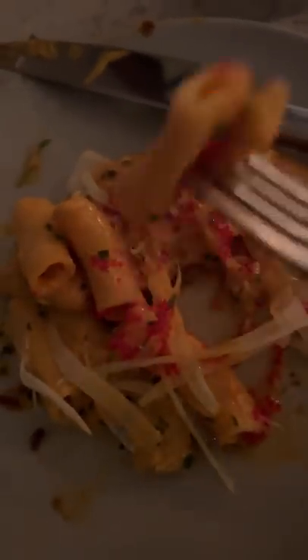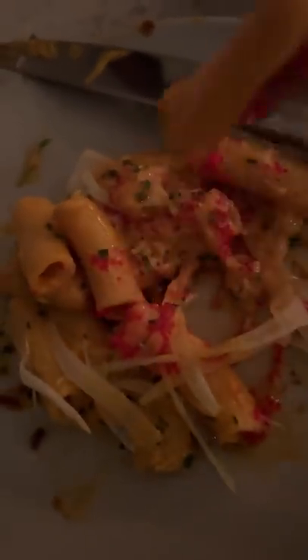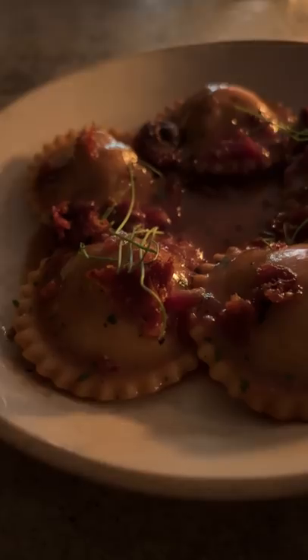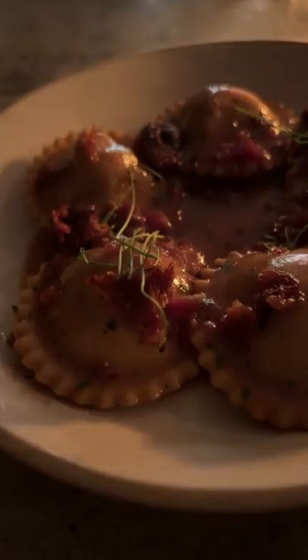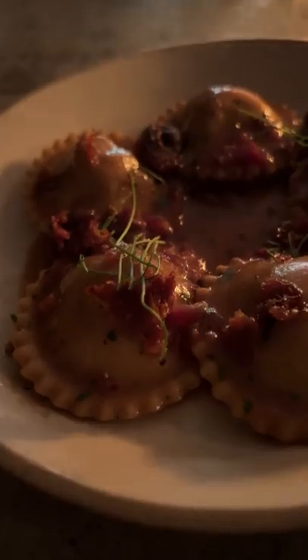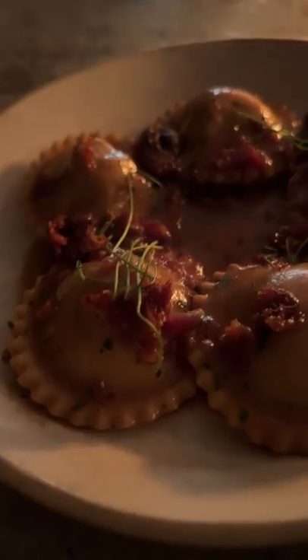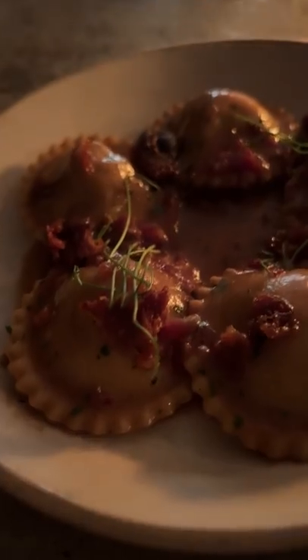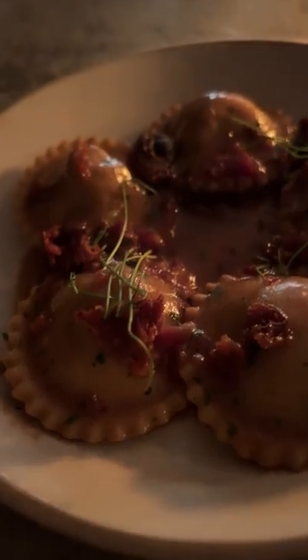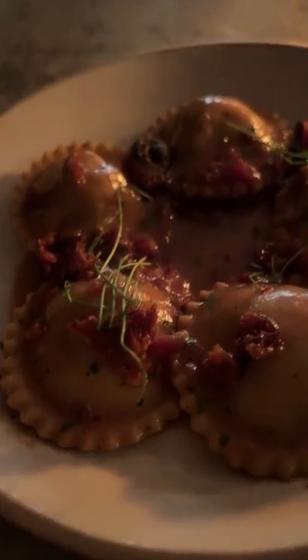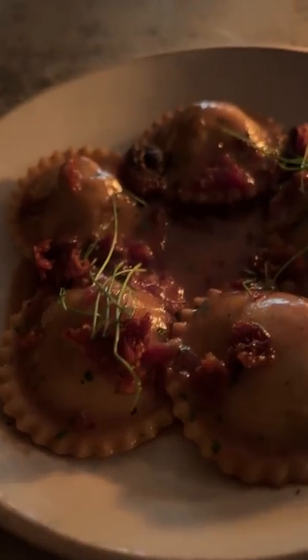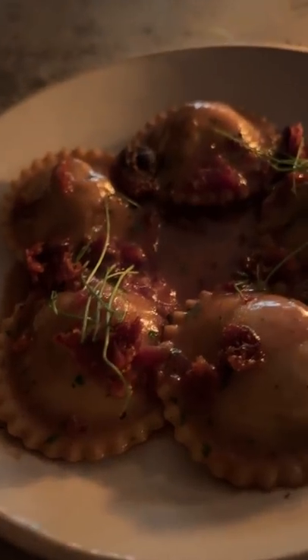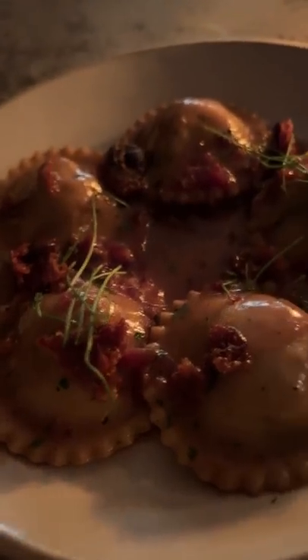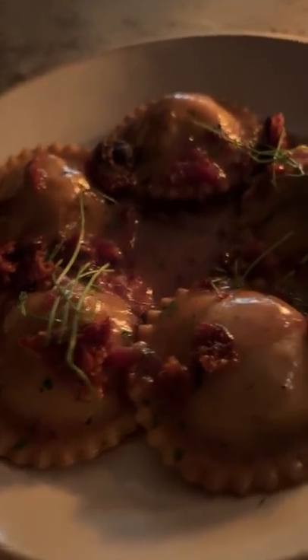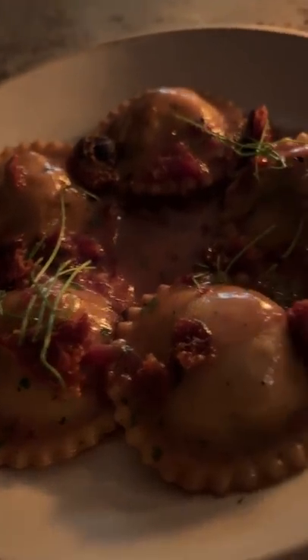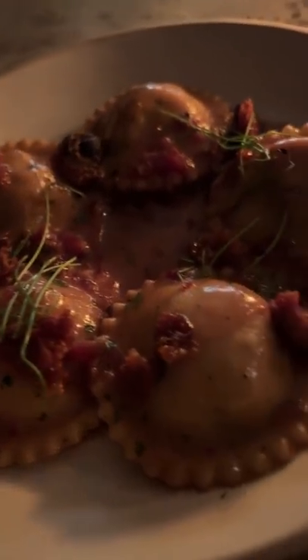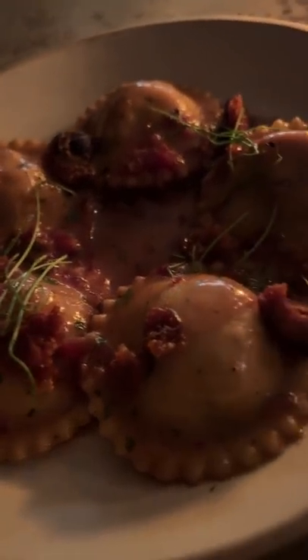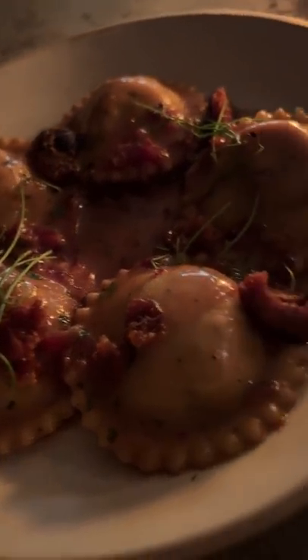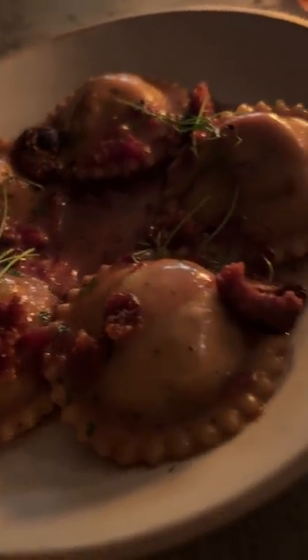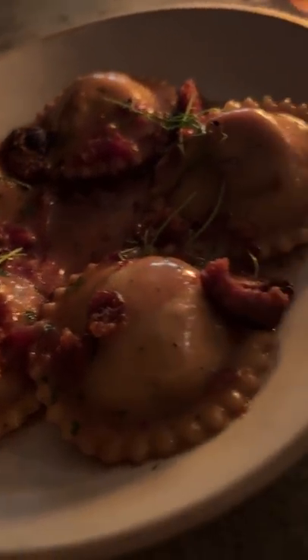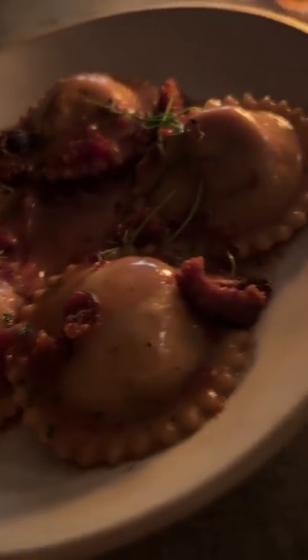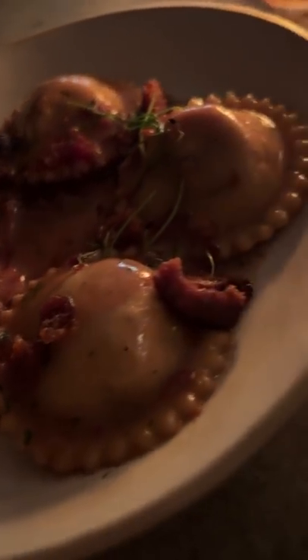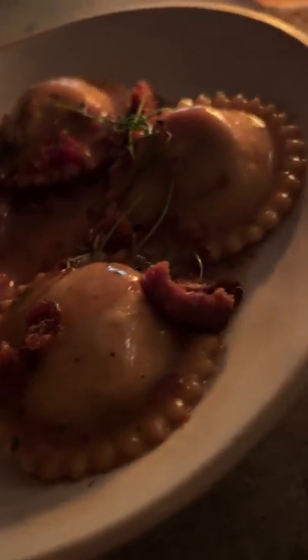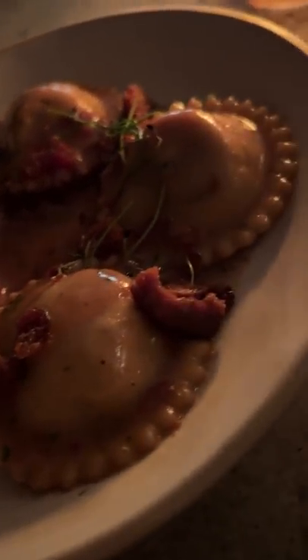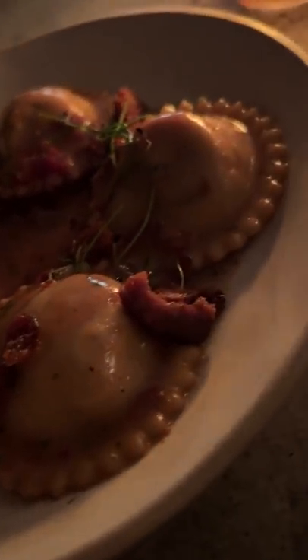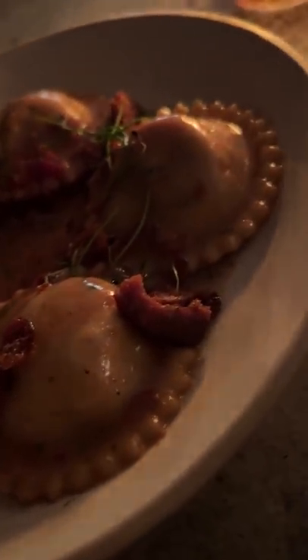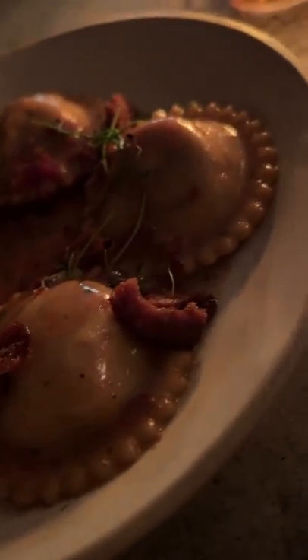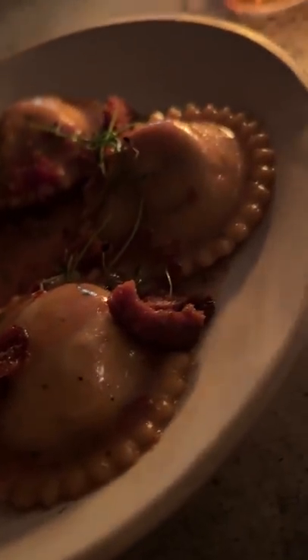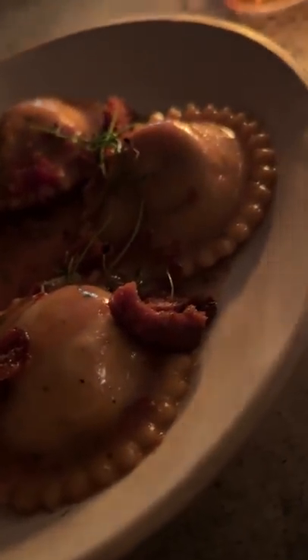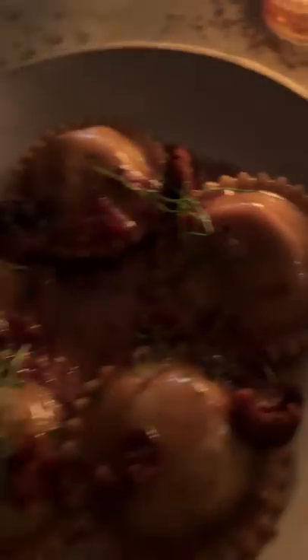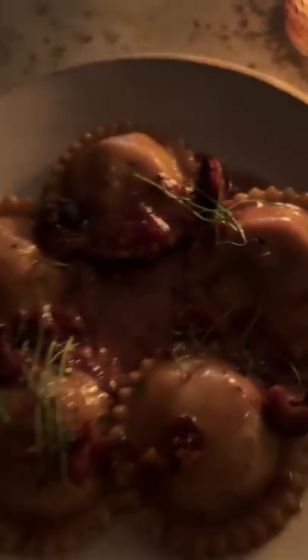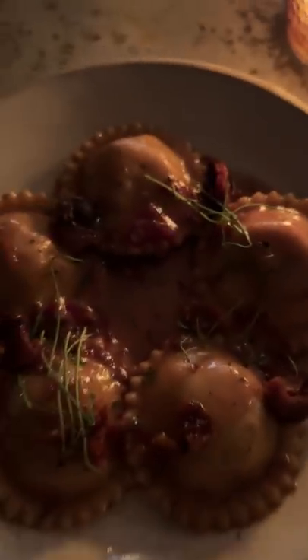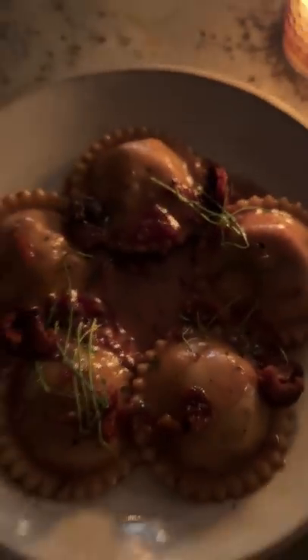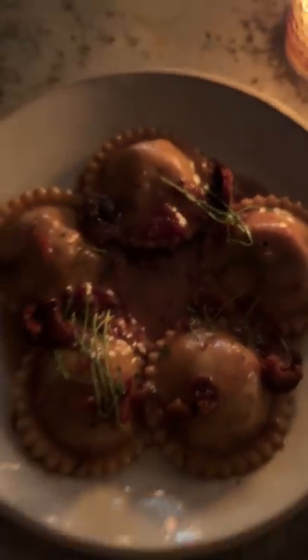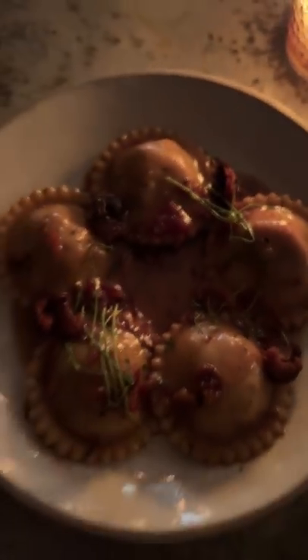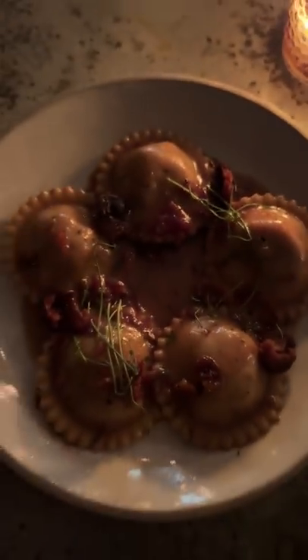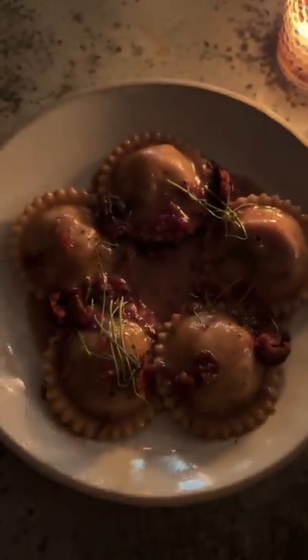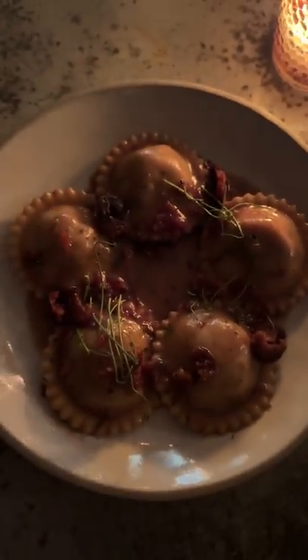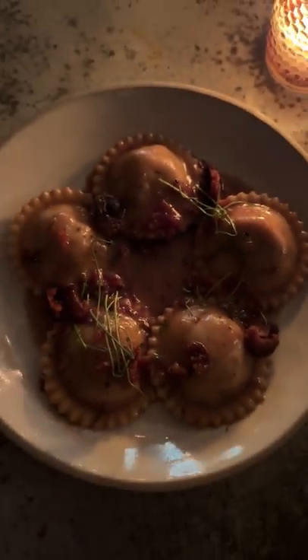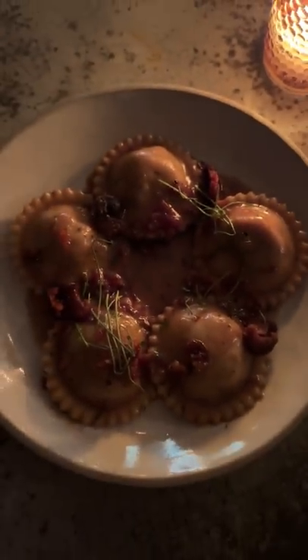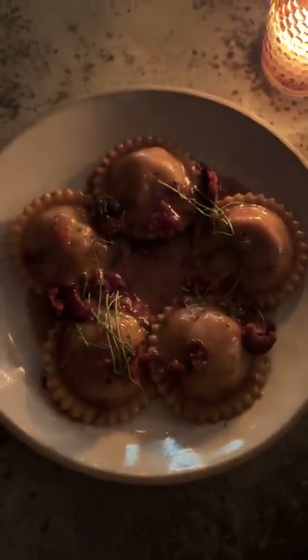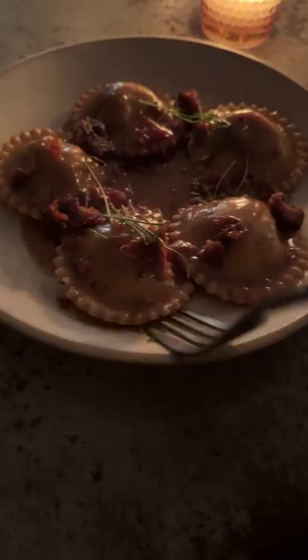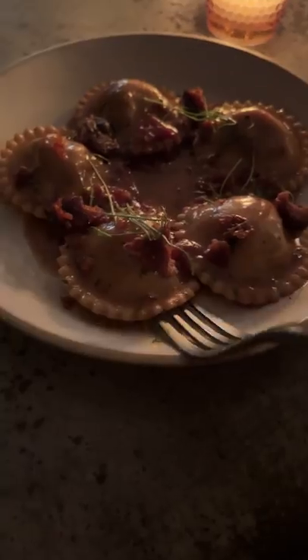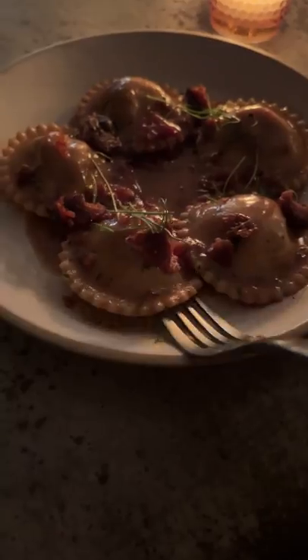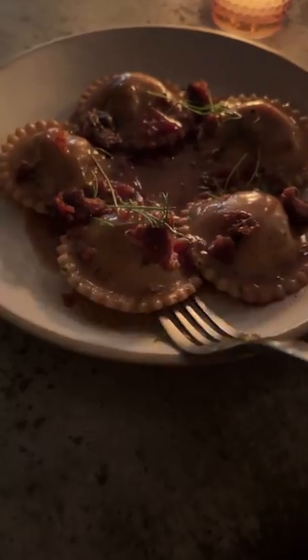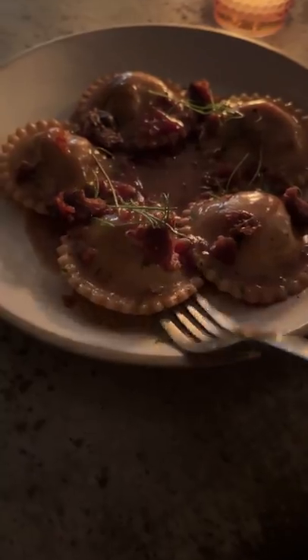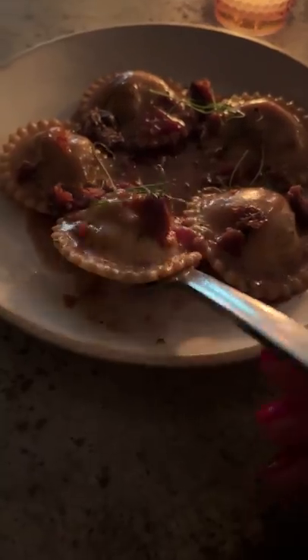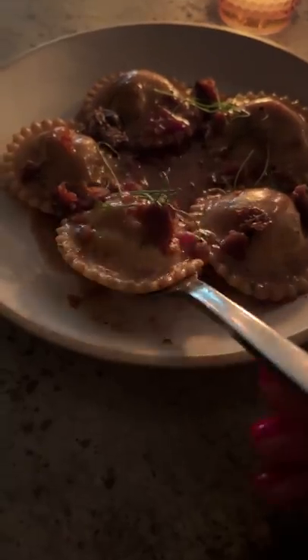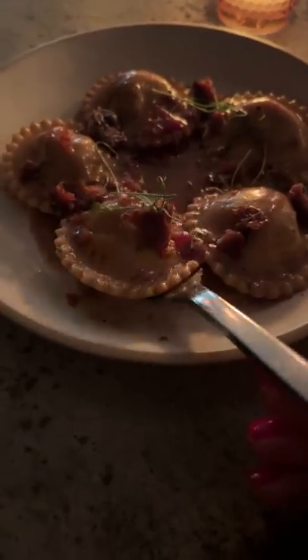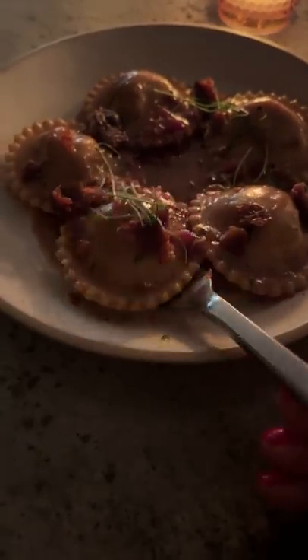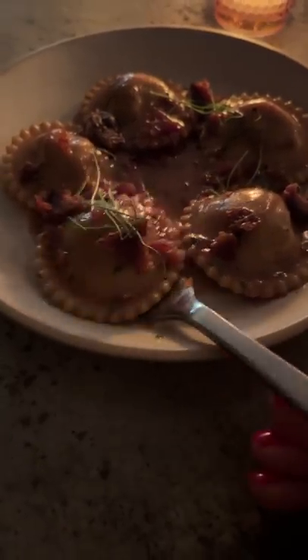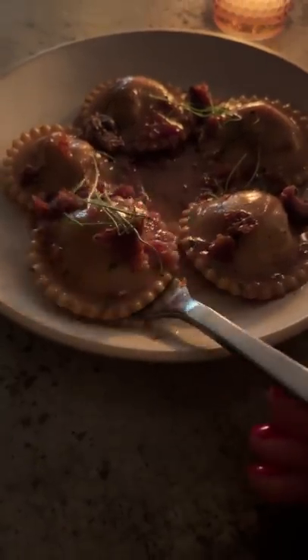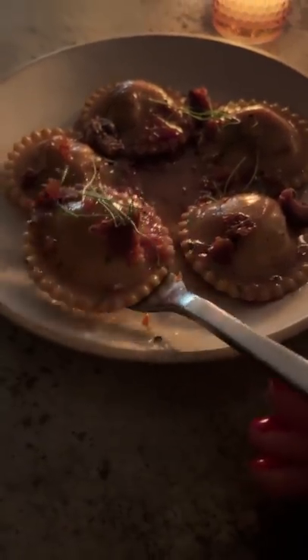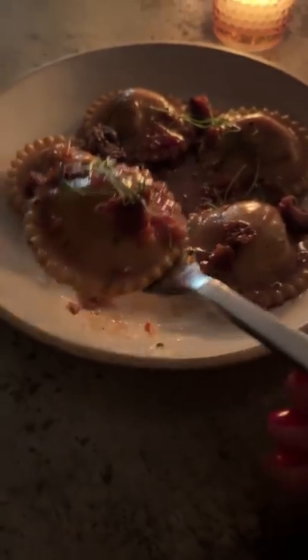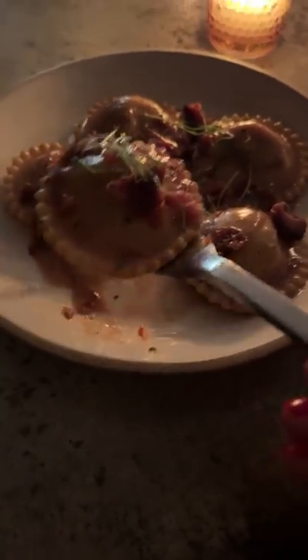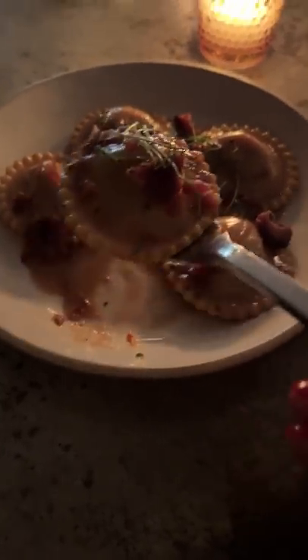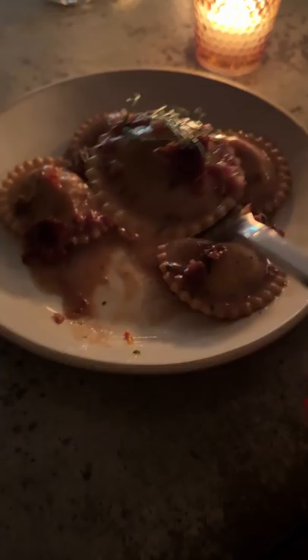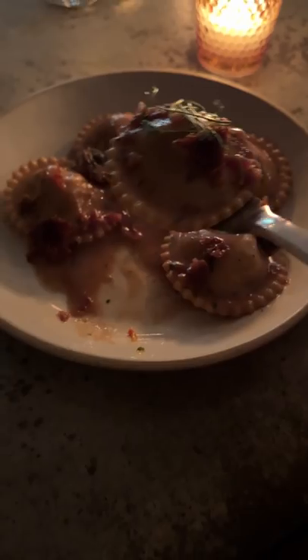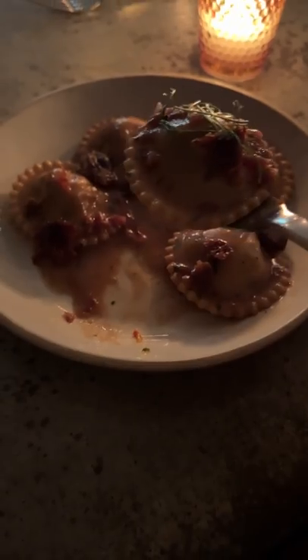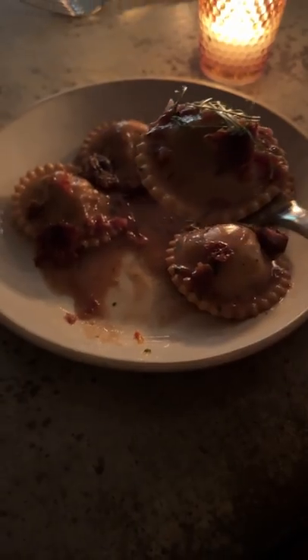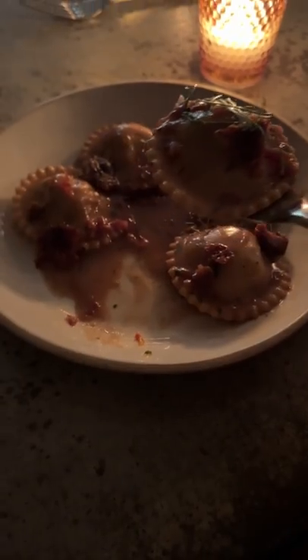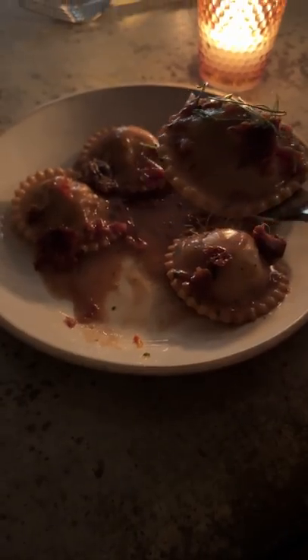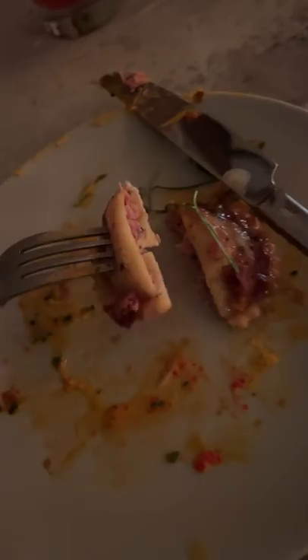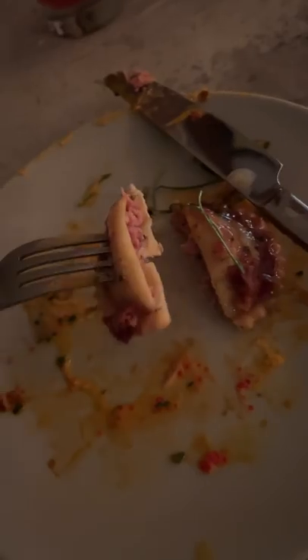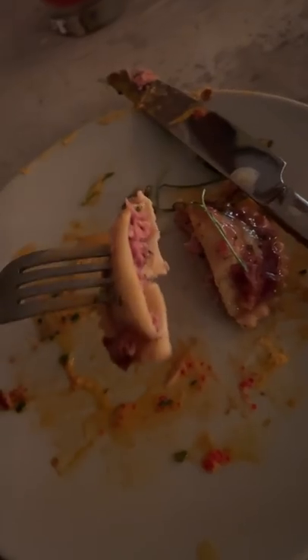Then we had their duck confit ravioli made with duck jus, purple cabbage kraut, duck cracklin, lavender, clove, and Szechuan peppercorn.